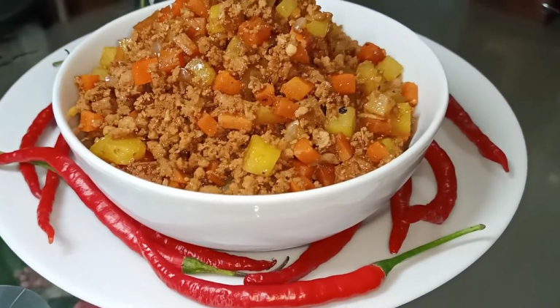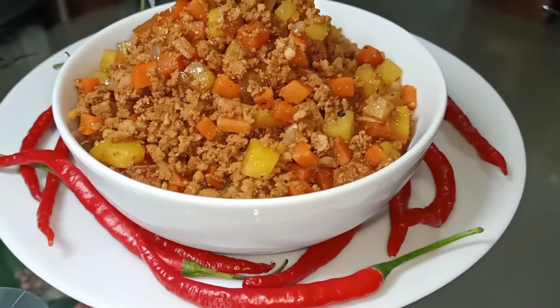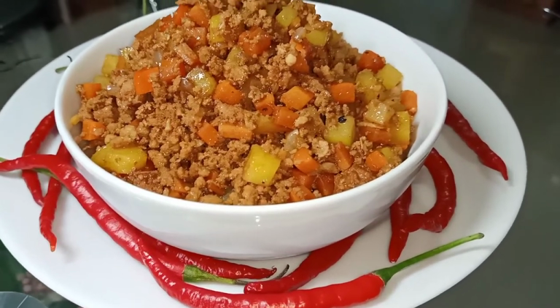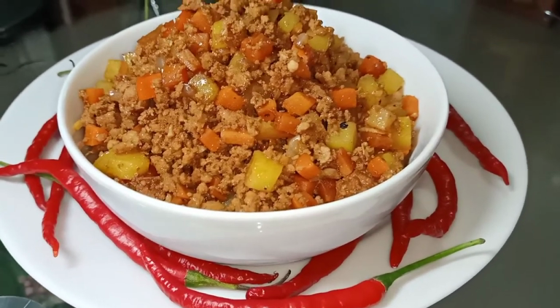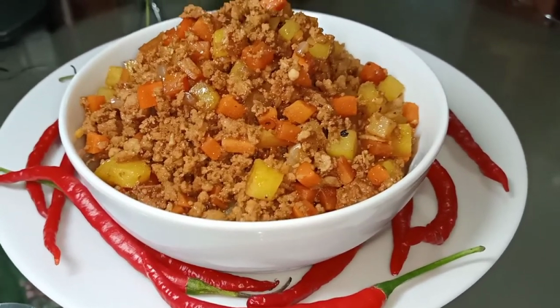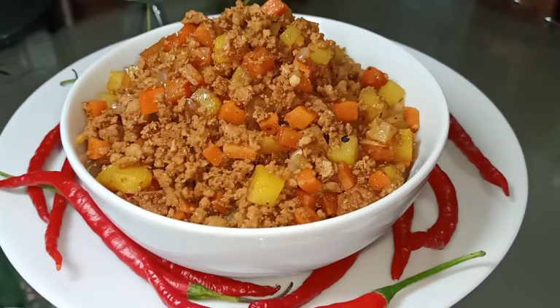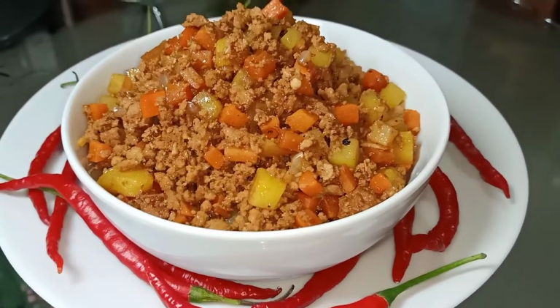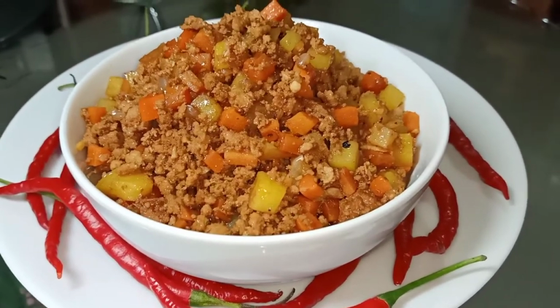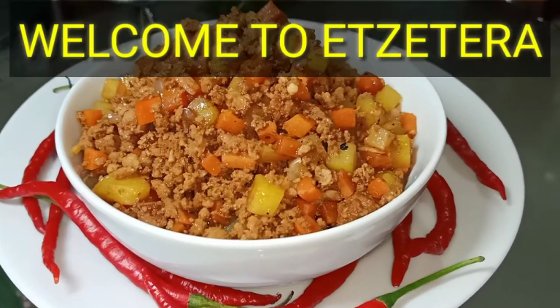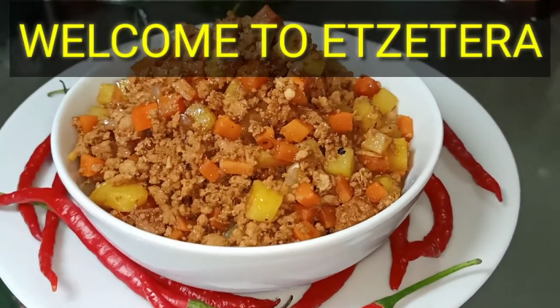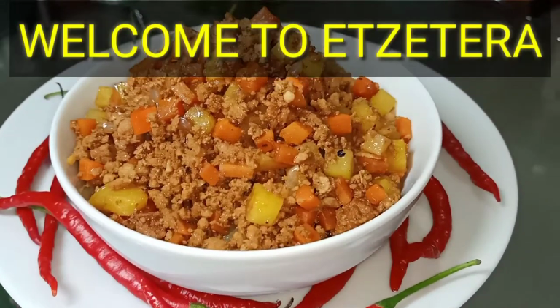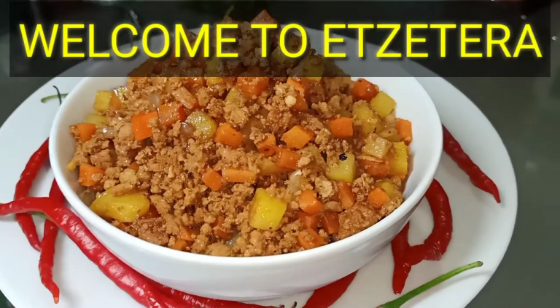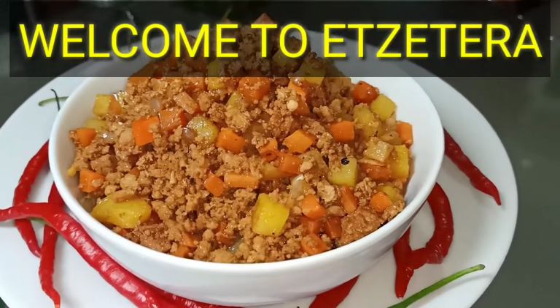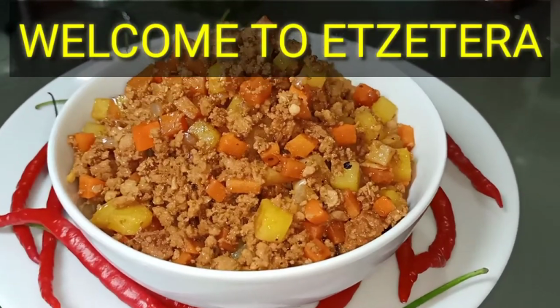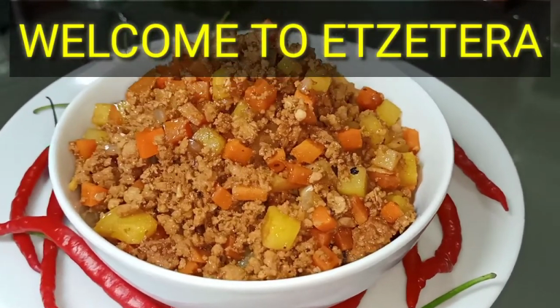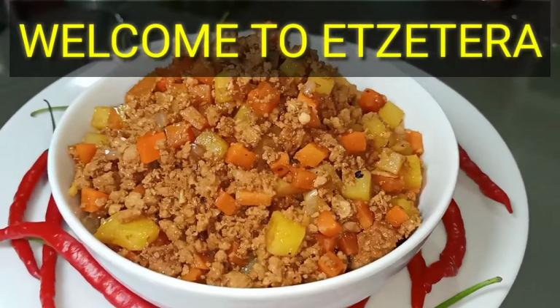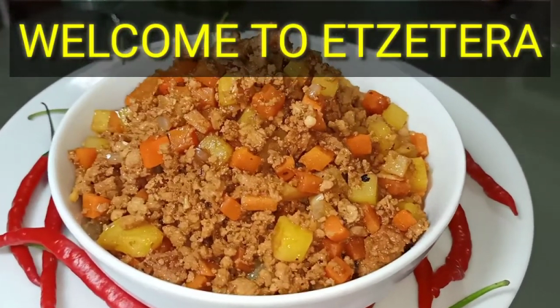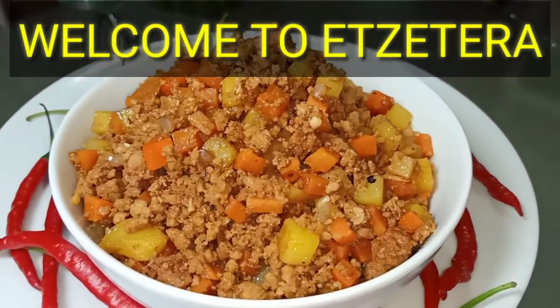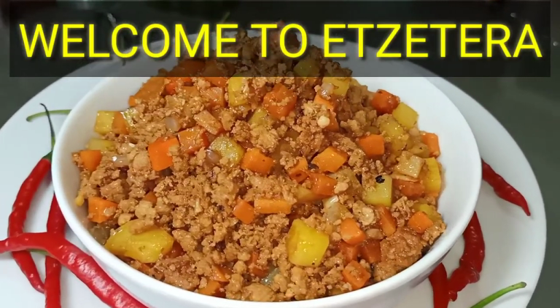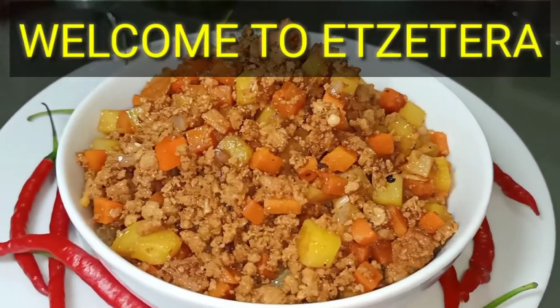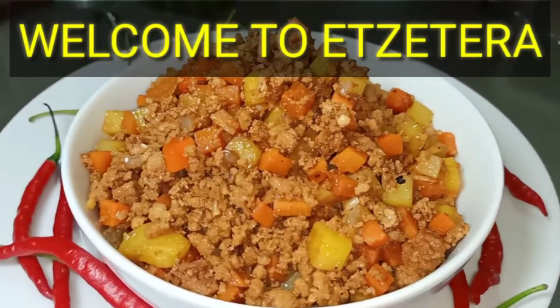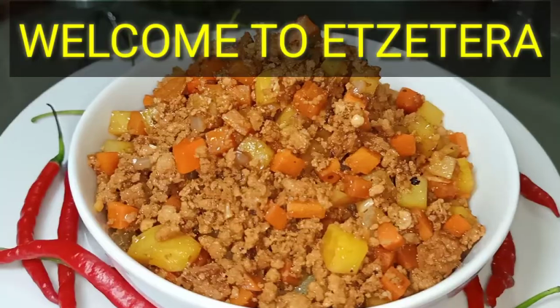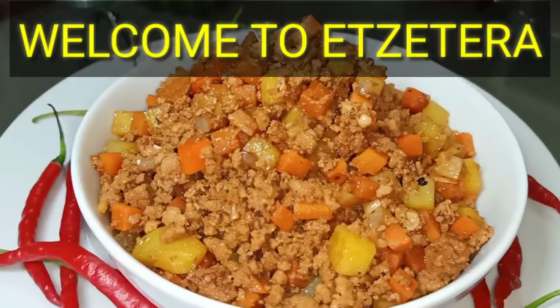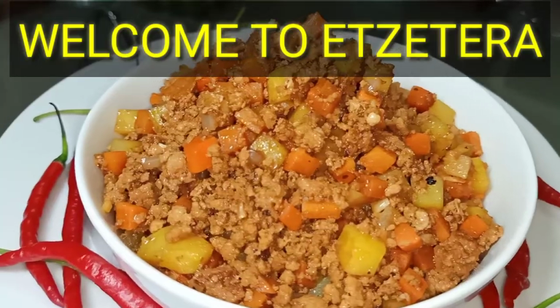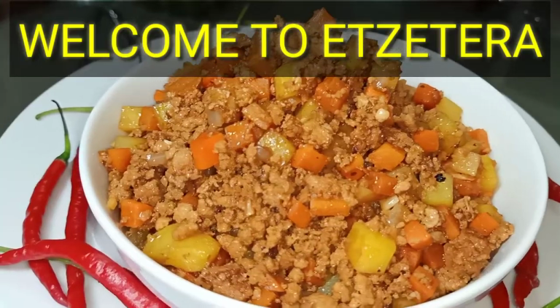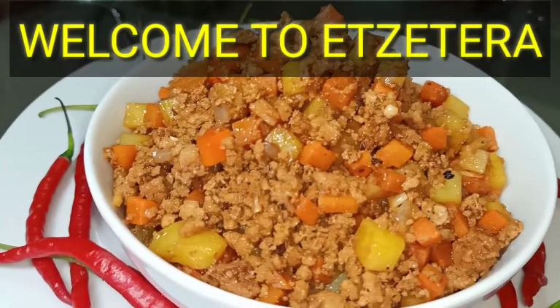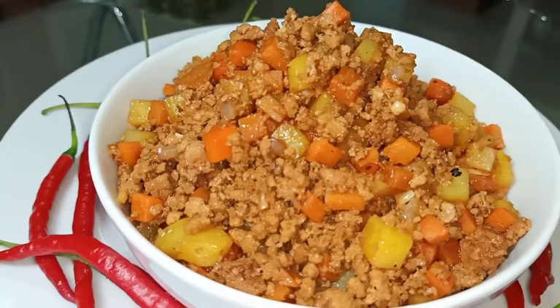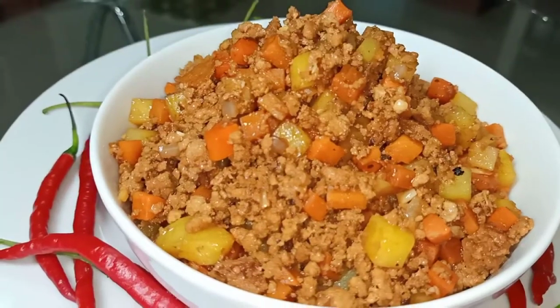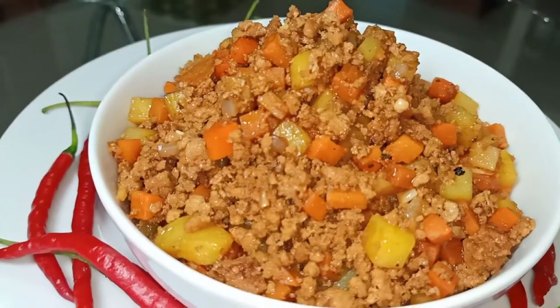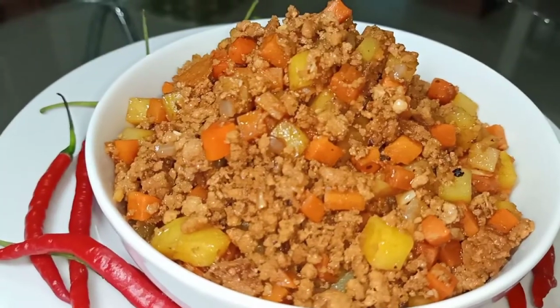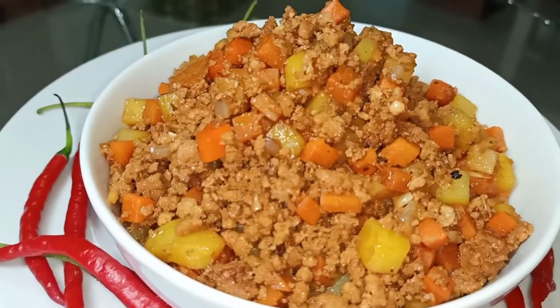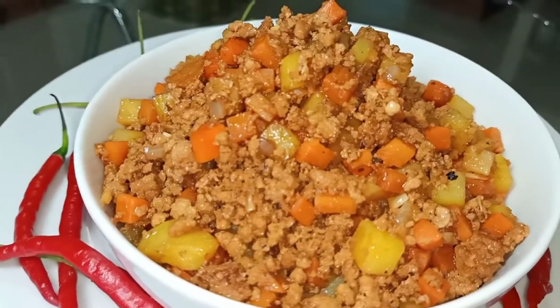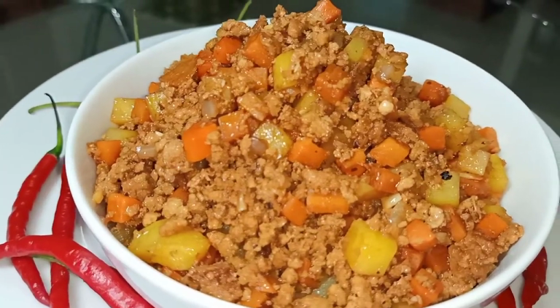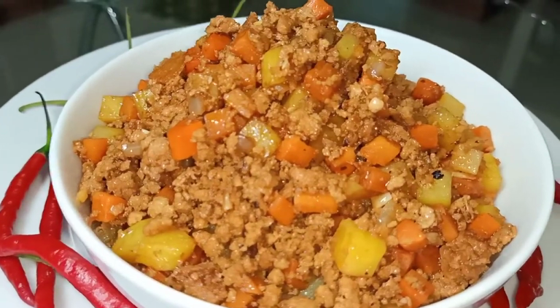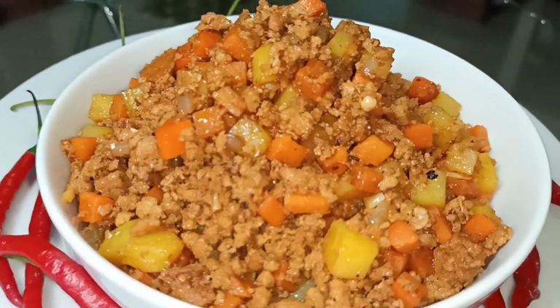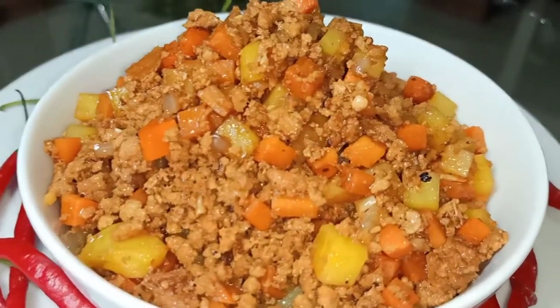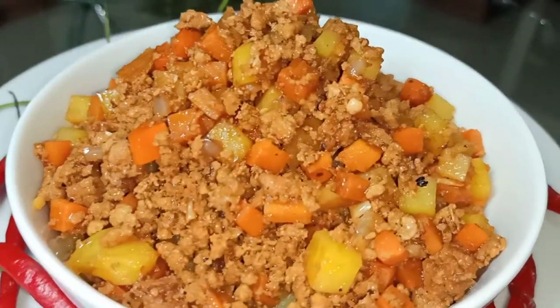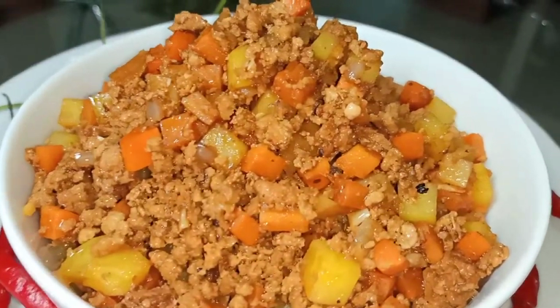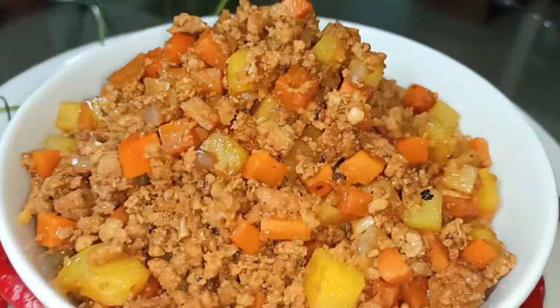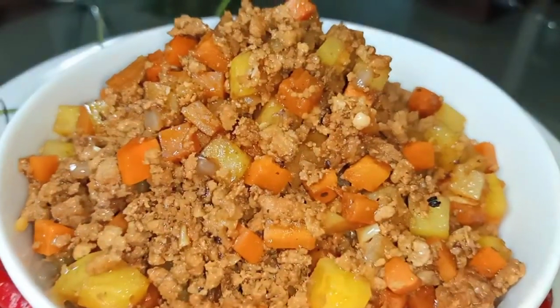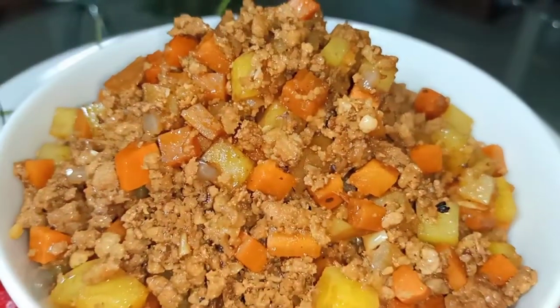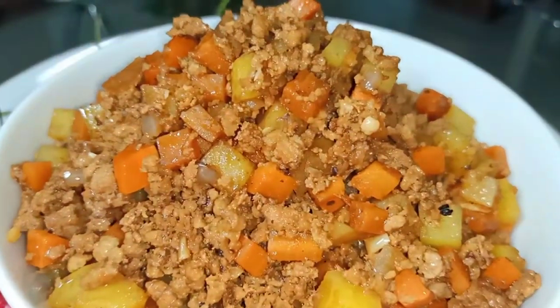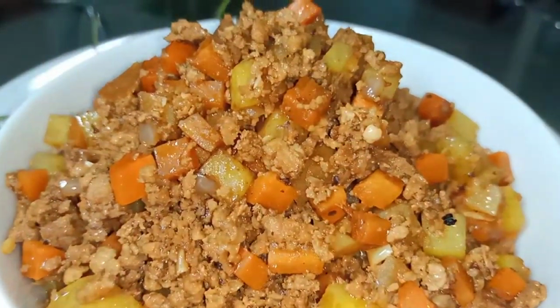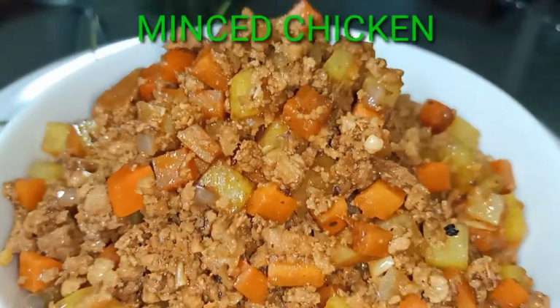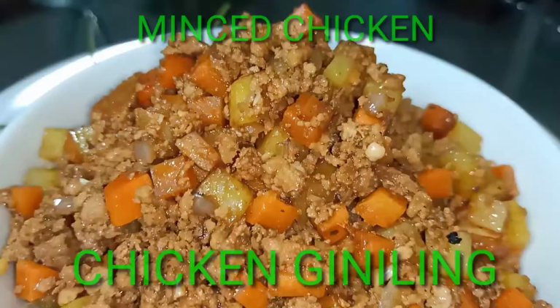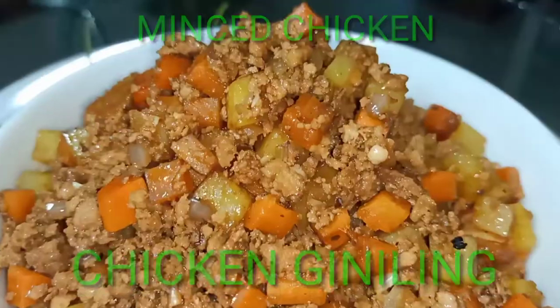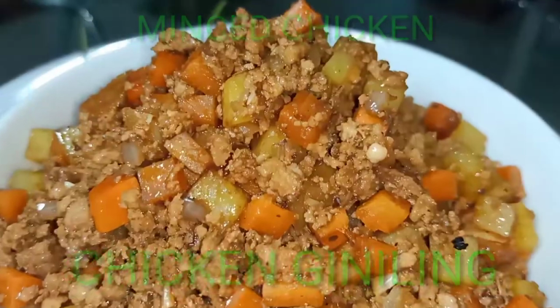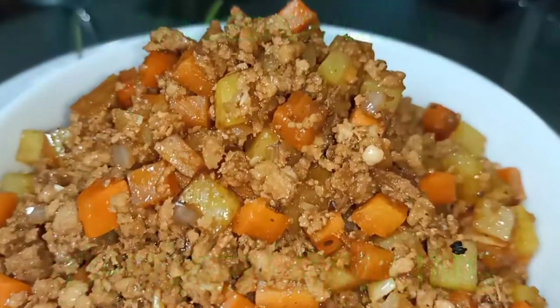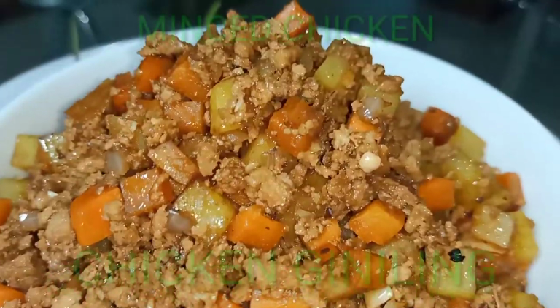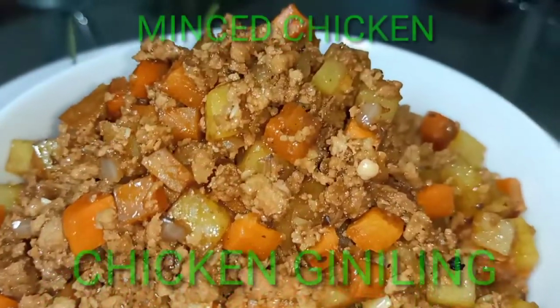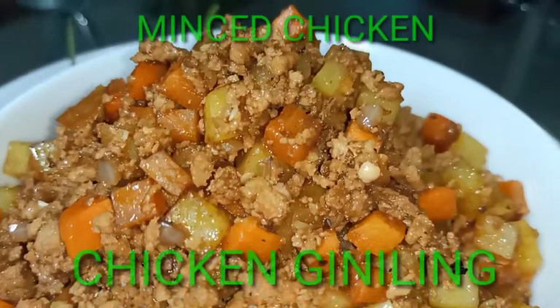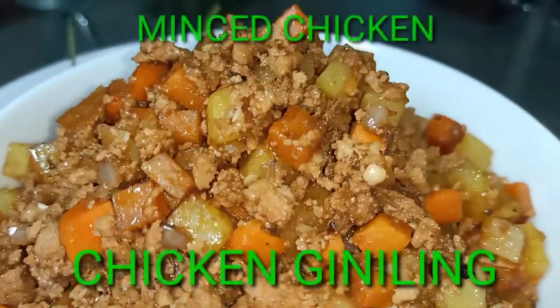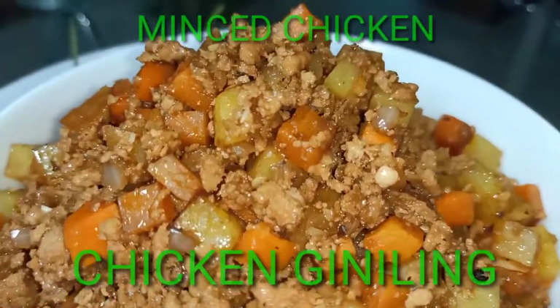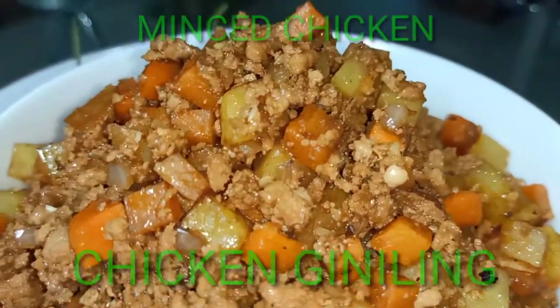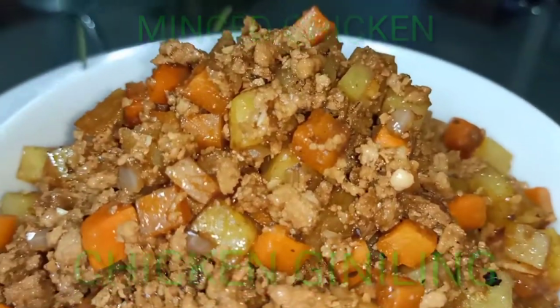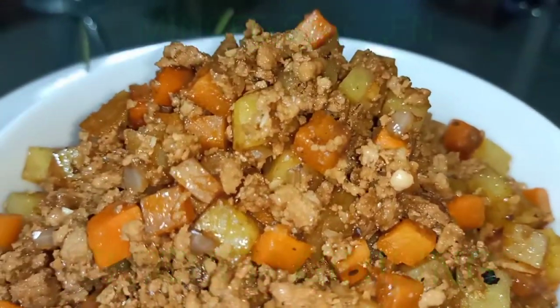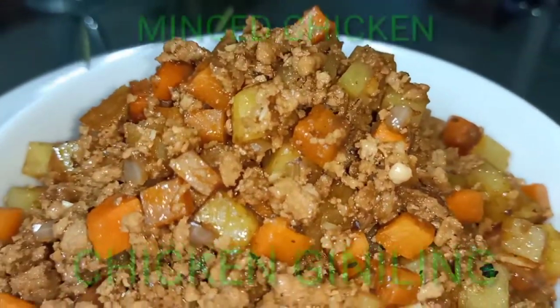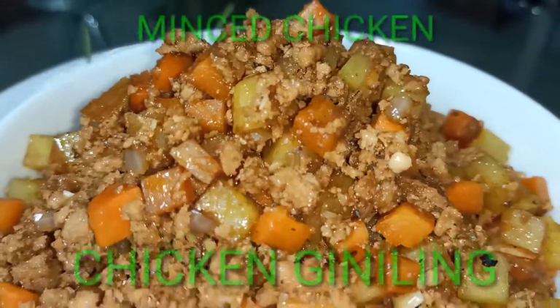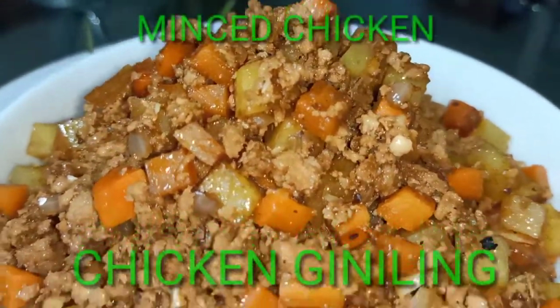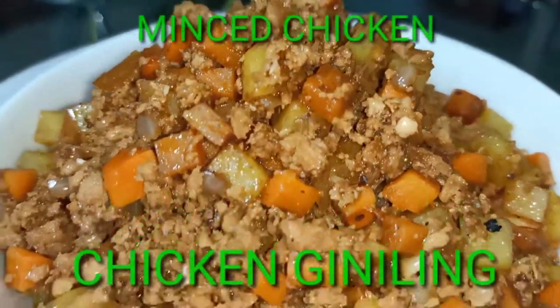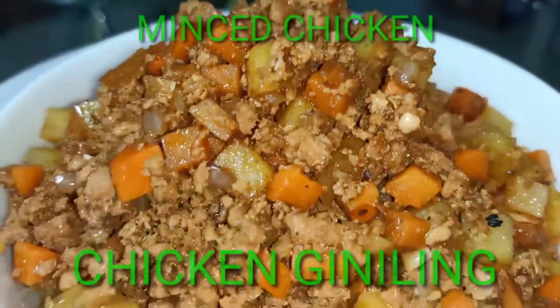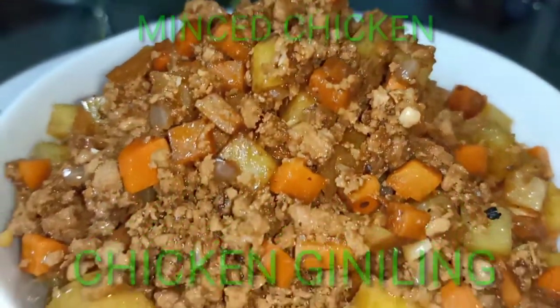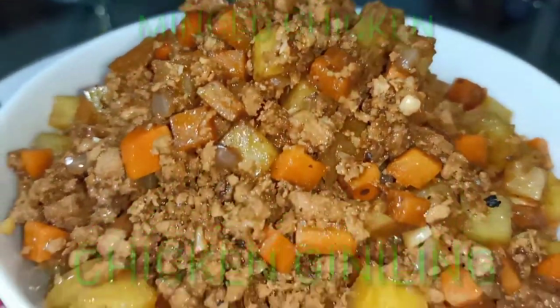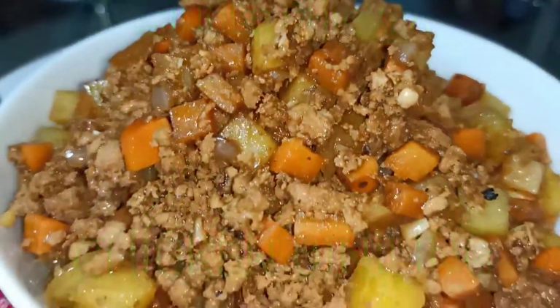Welcome to Echatera. Our recipe for today is minced chicken, or chicken guiniling.